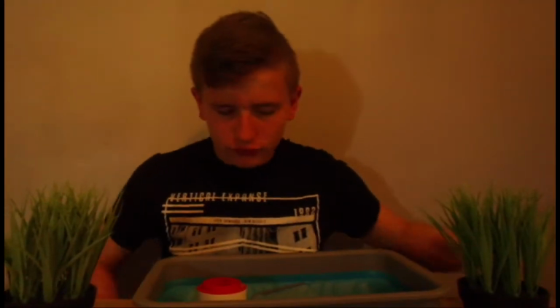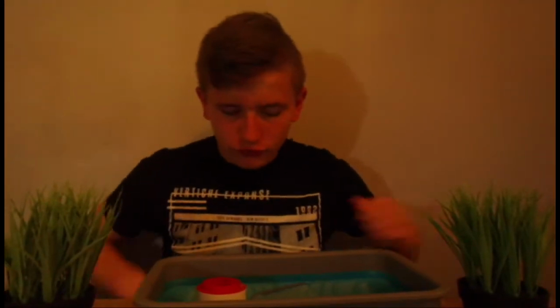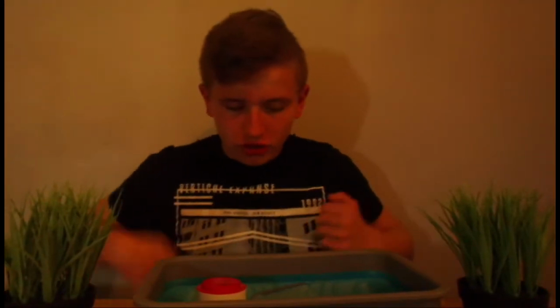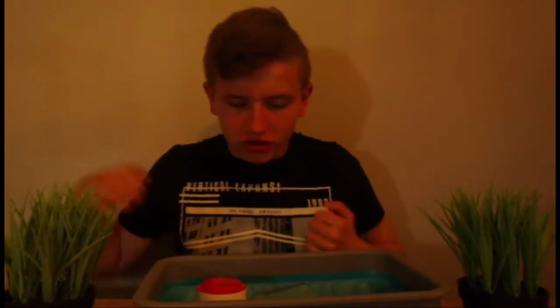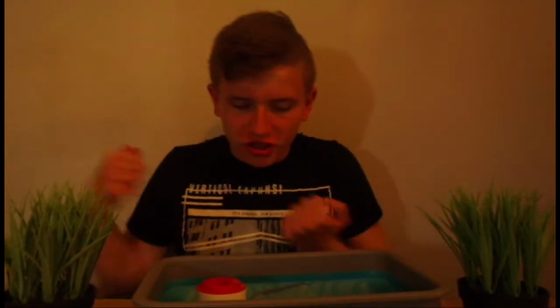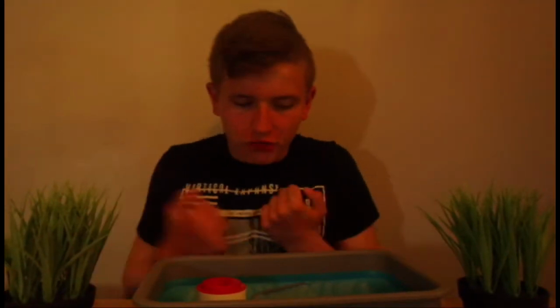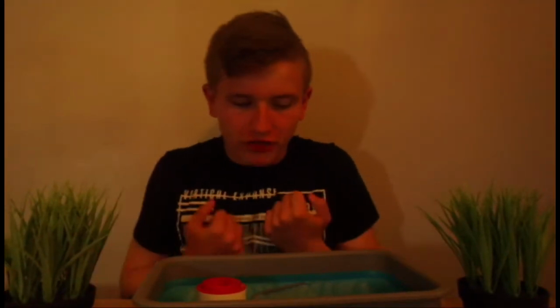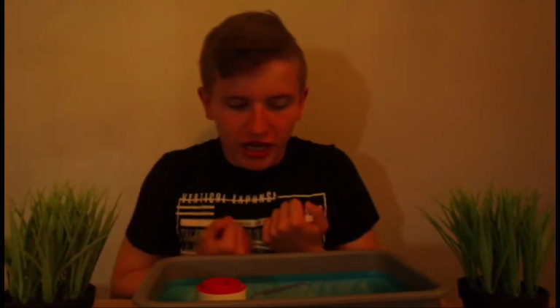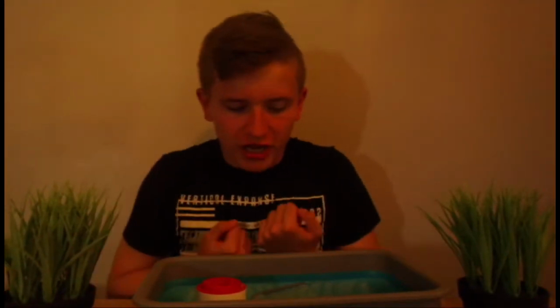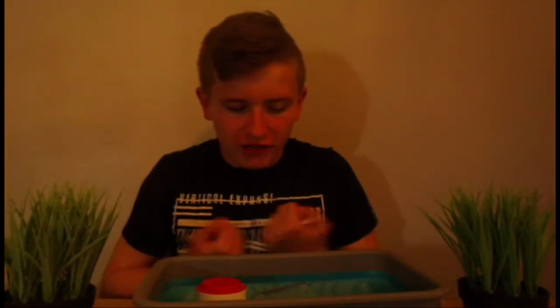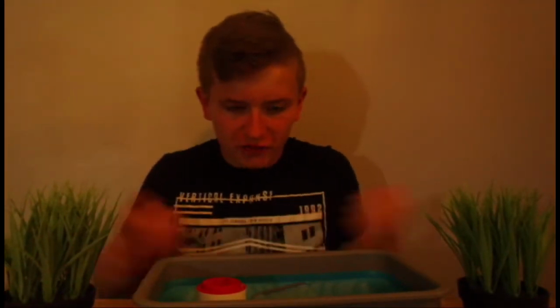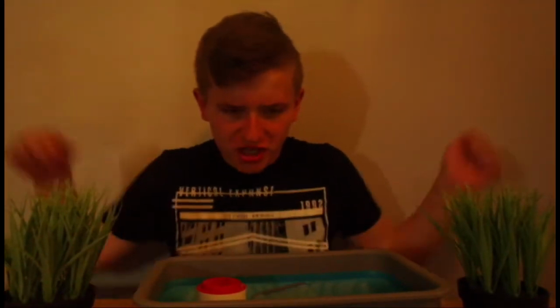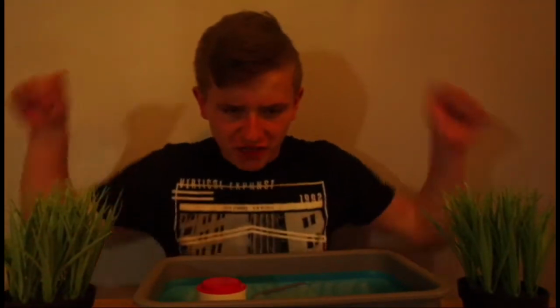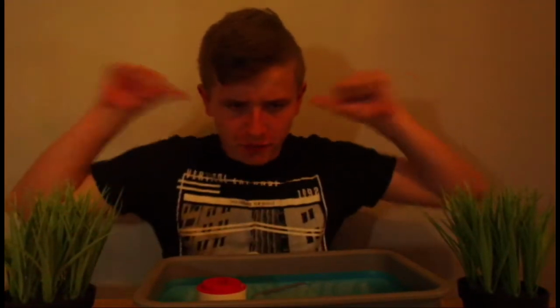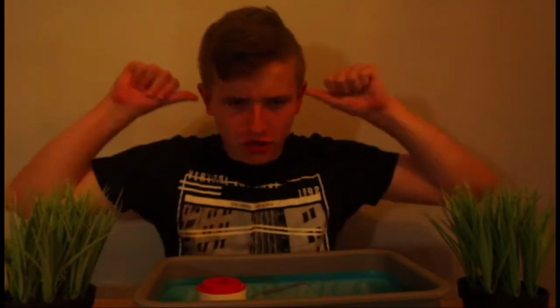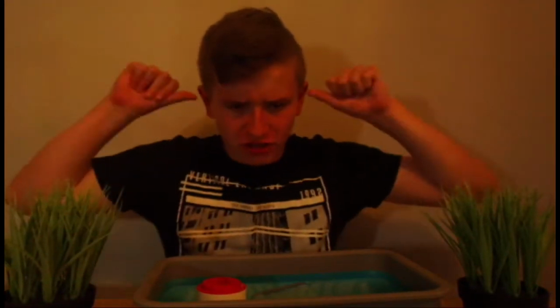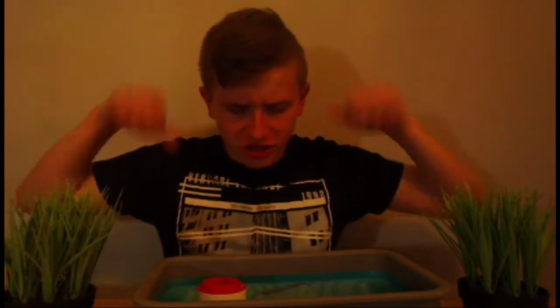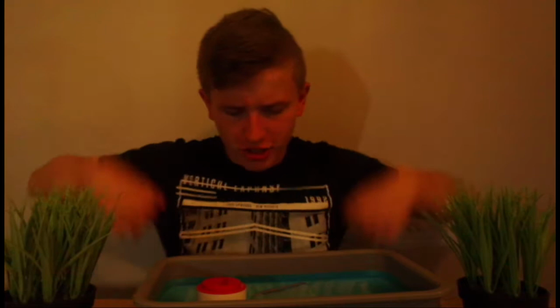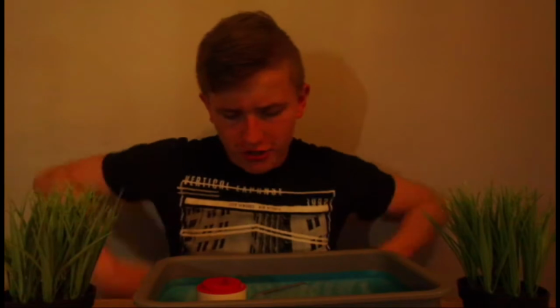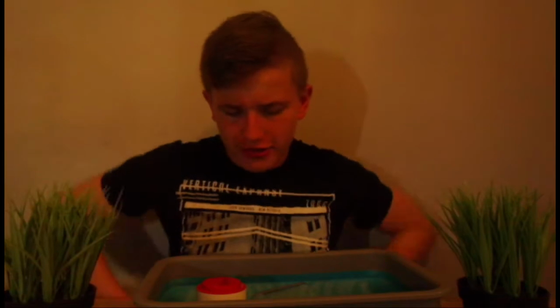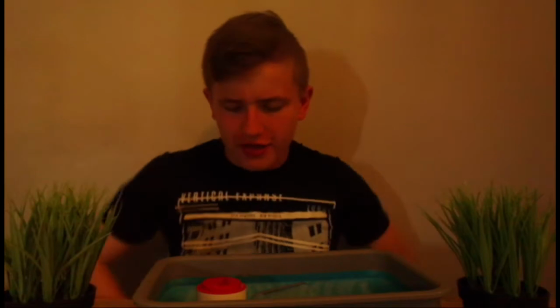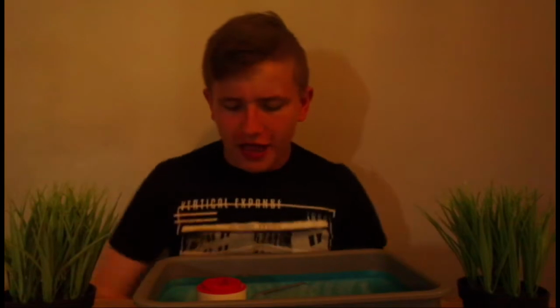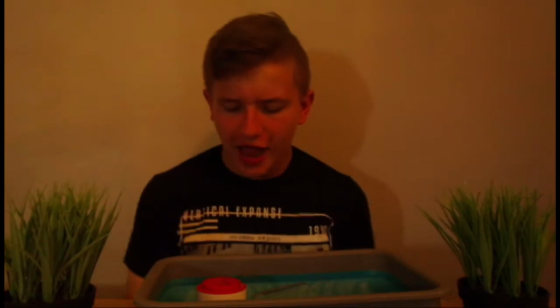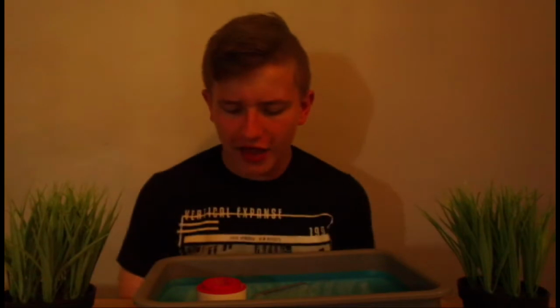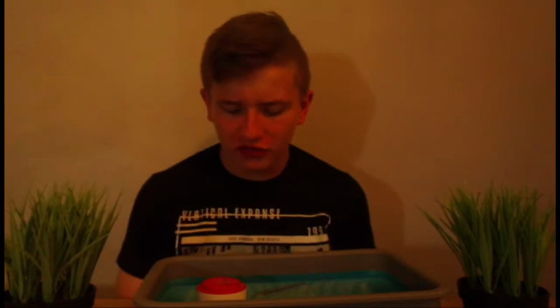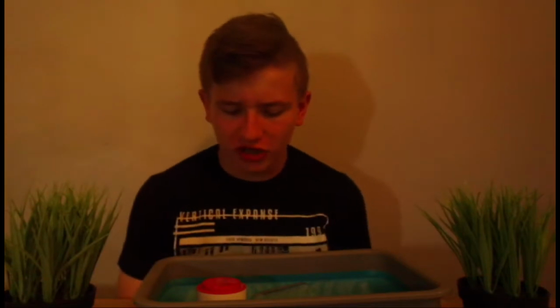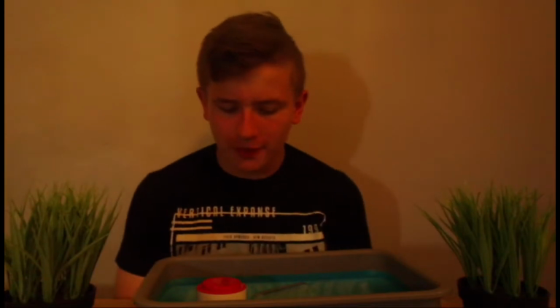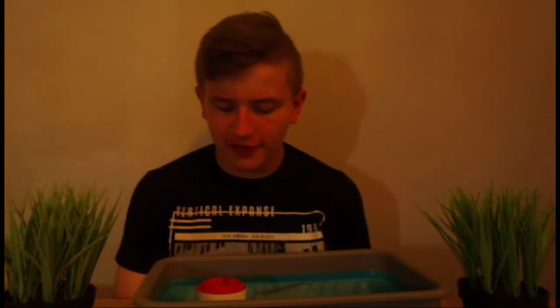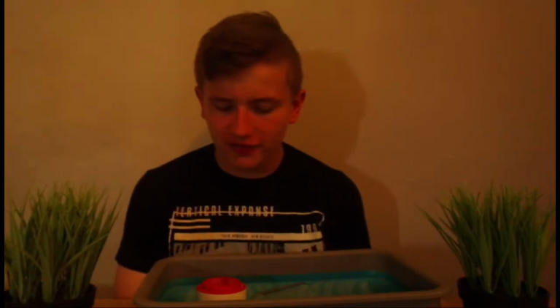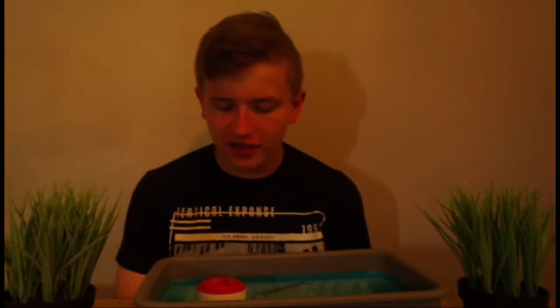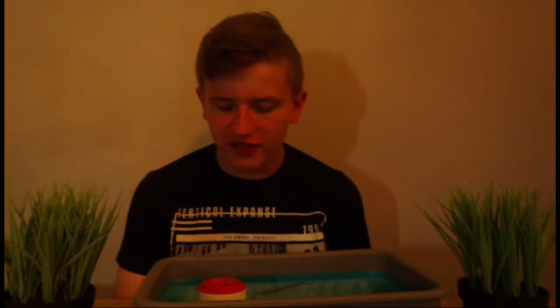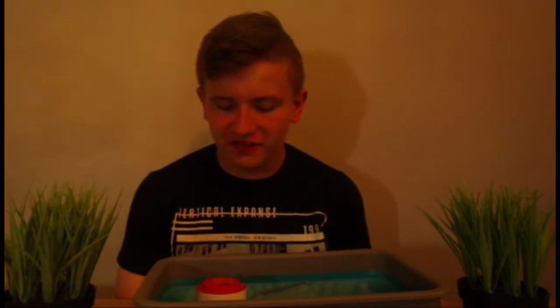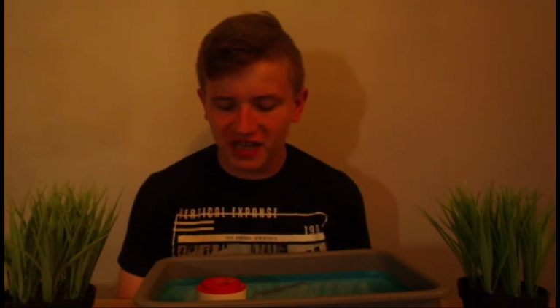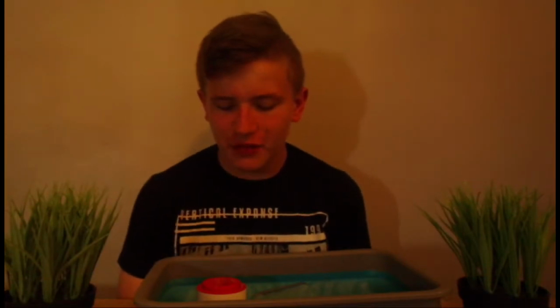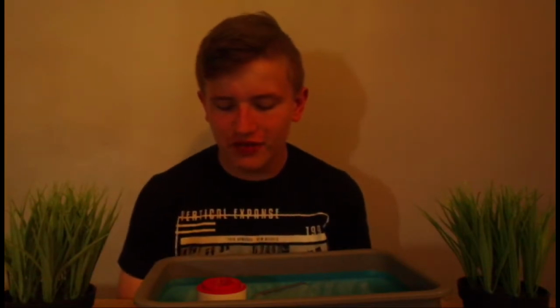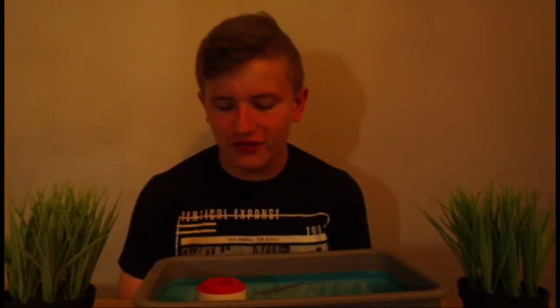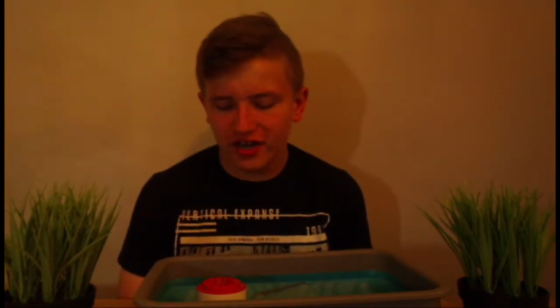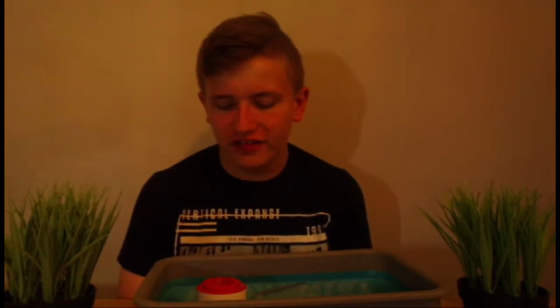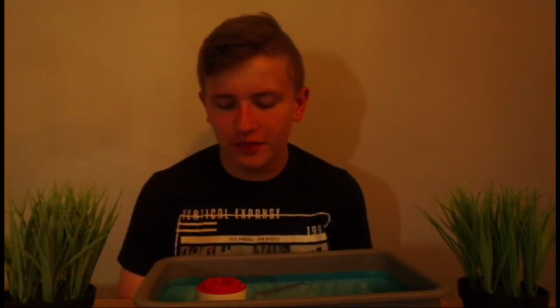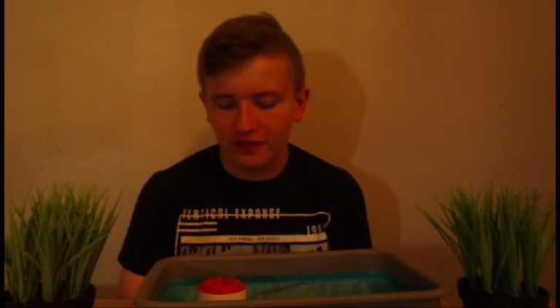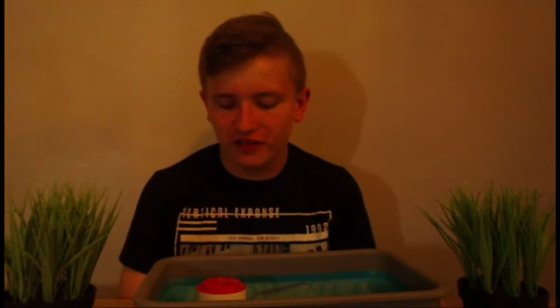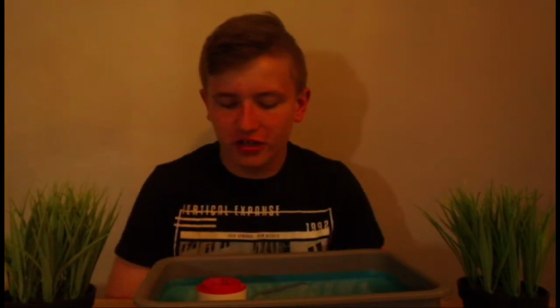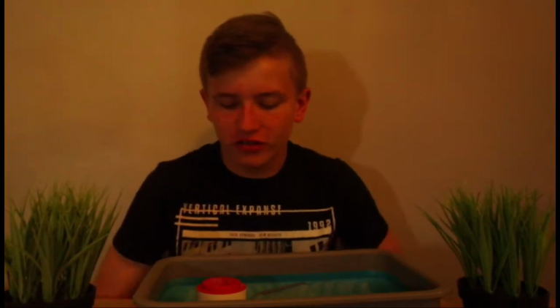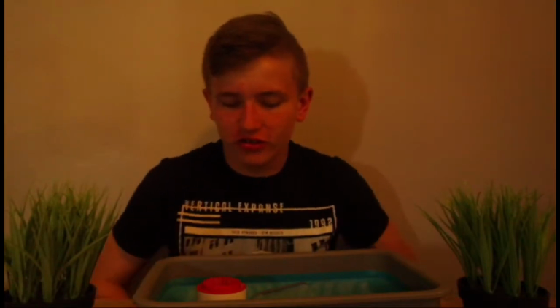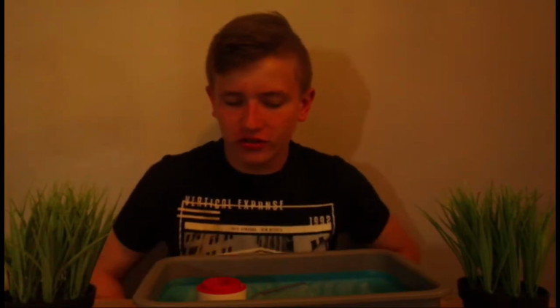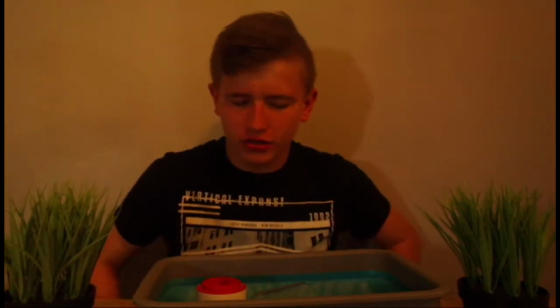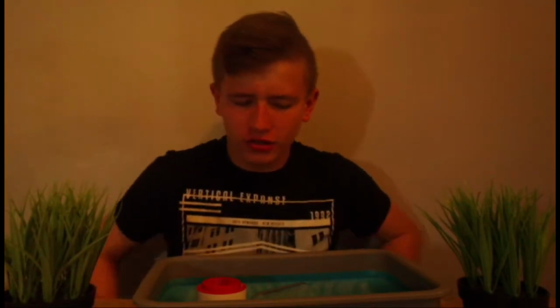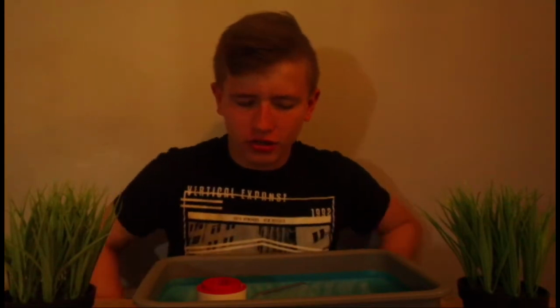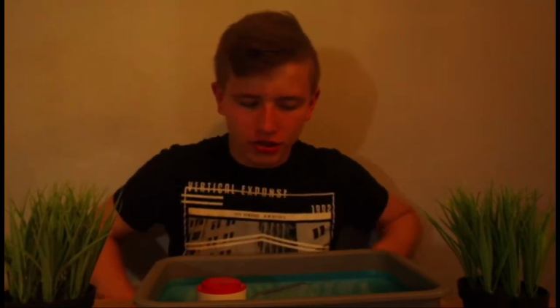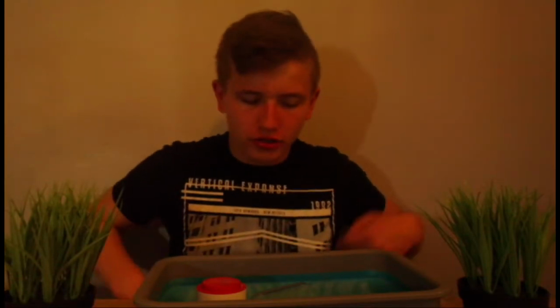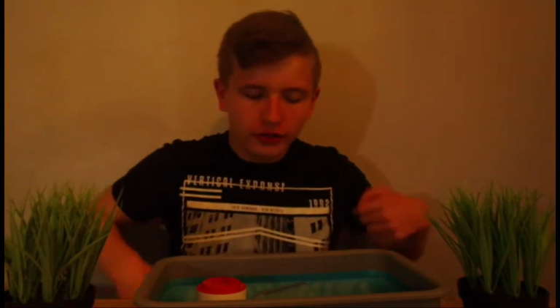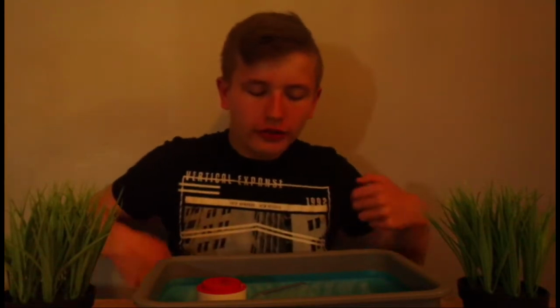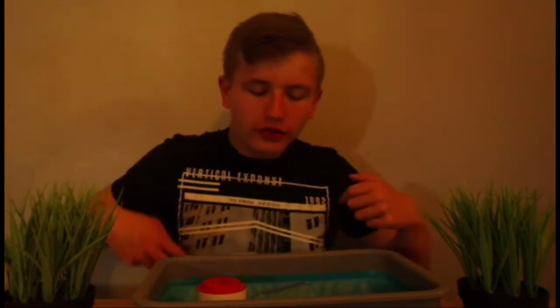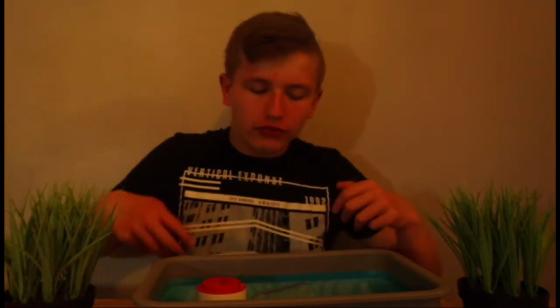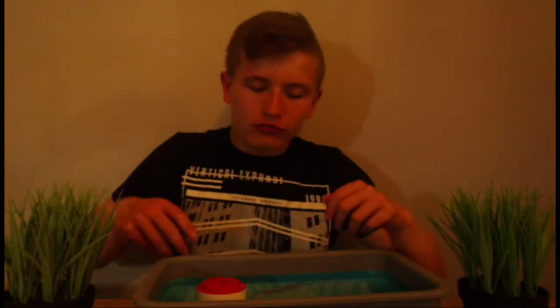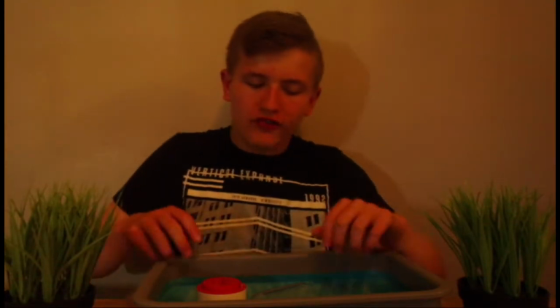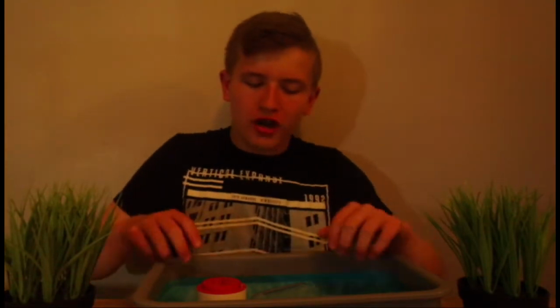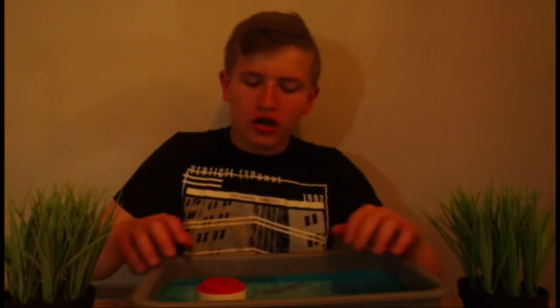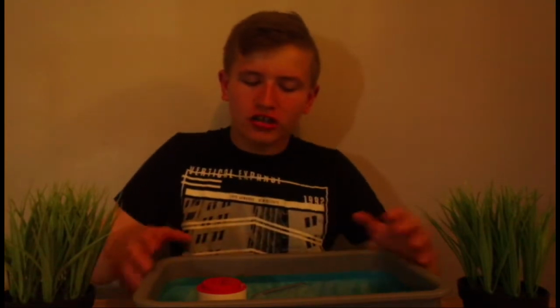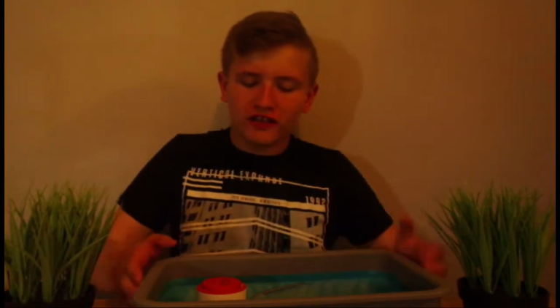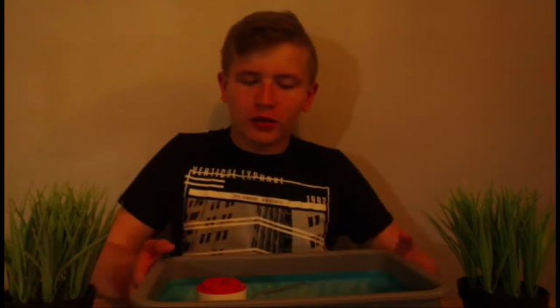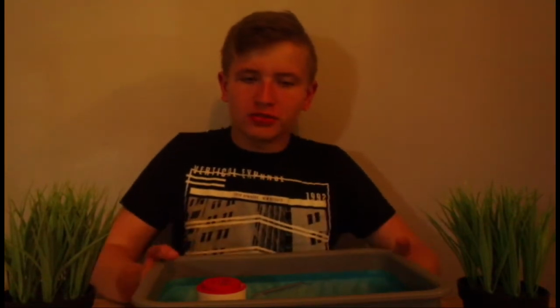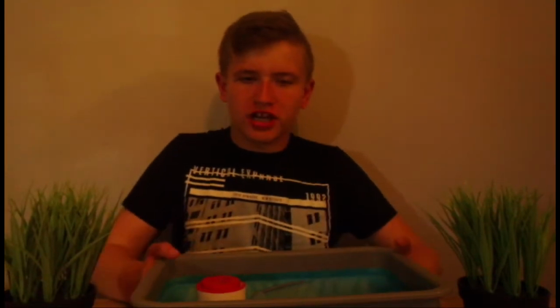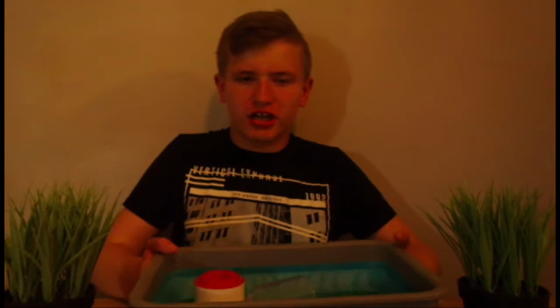Yo guys, Jayesbald here. I'm going to be in today's DIY Fridays episode with all these objects.